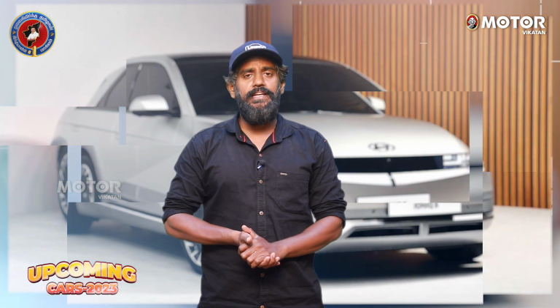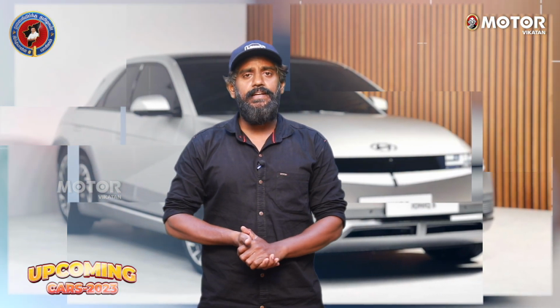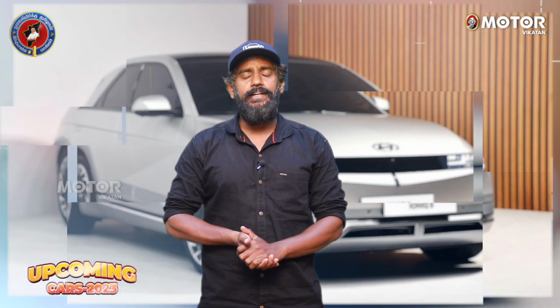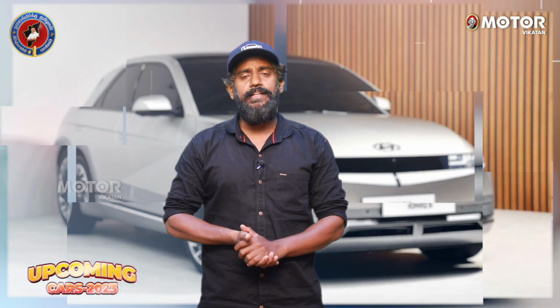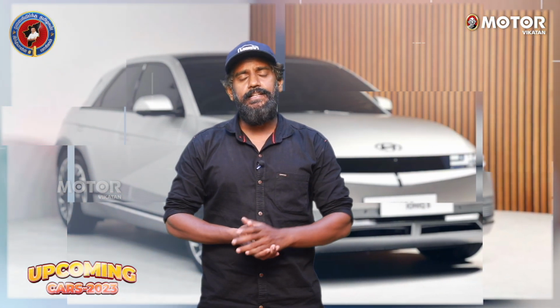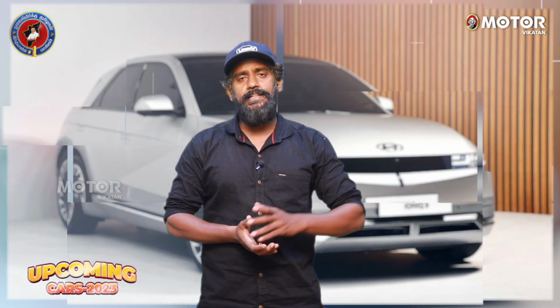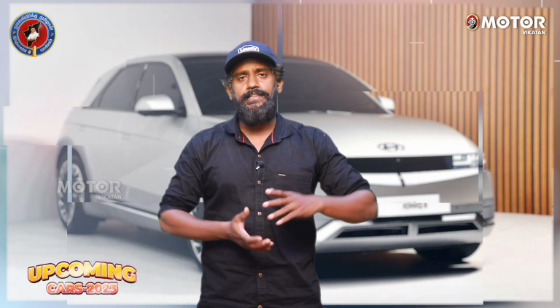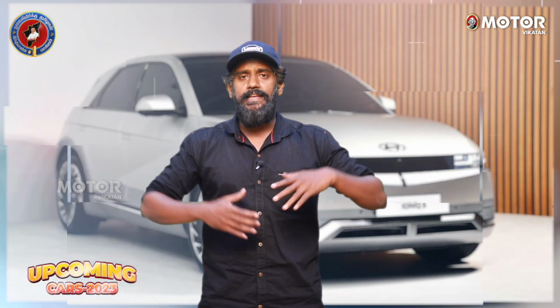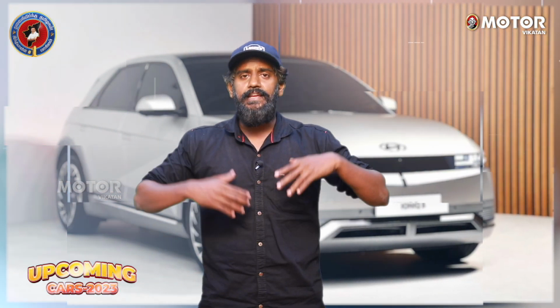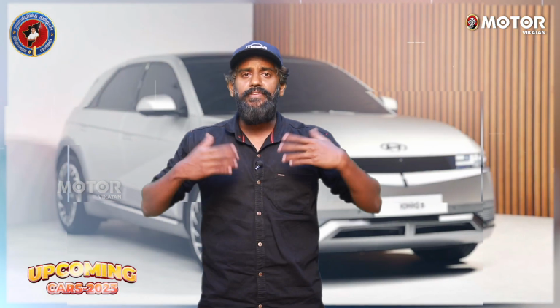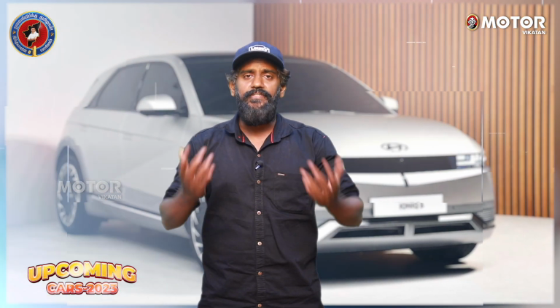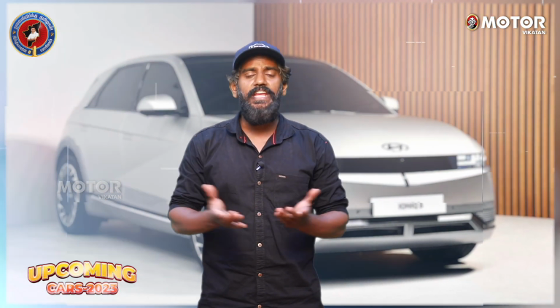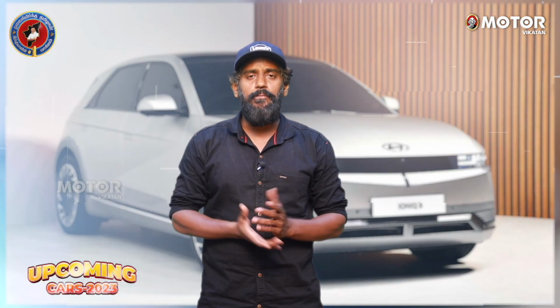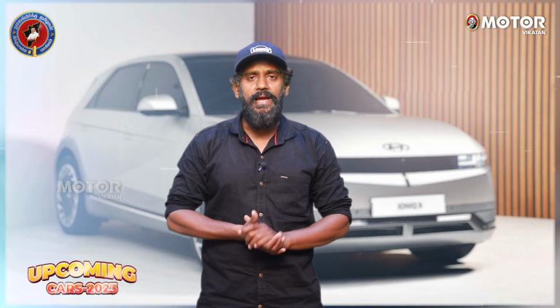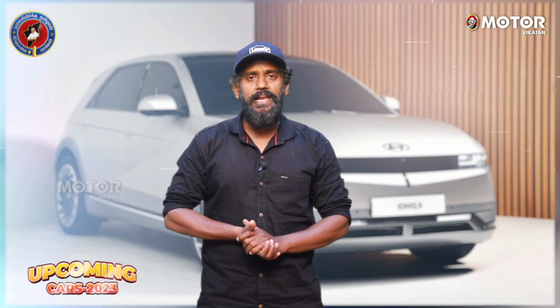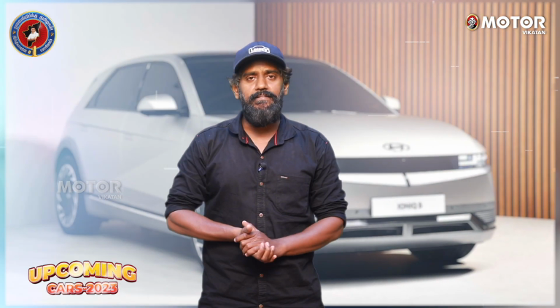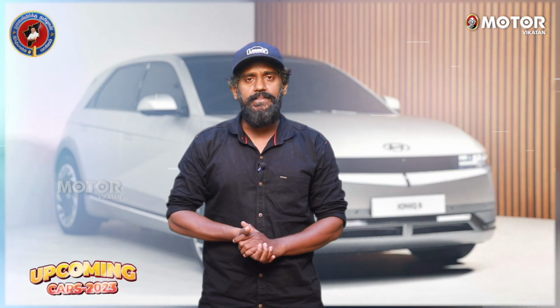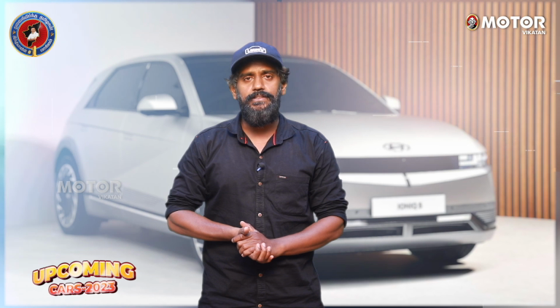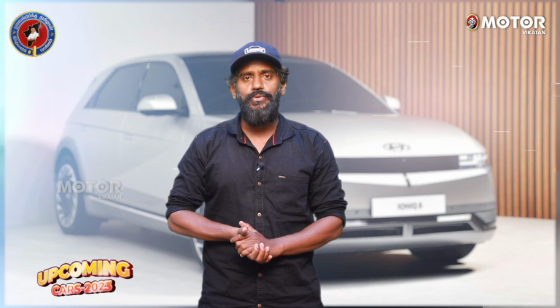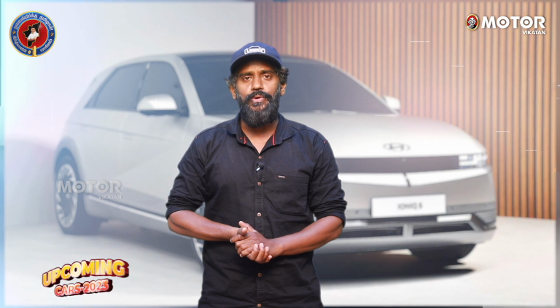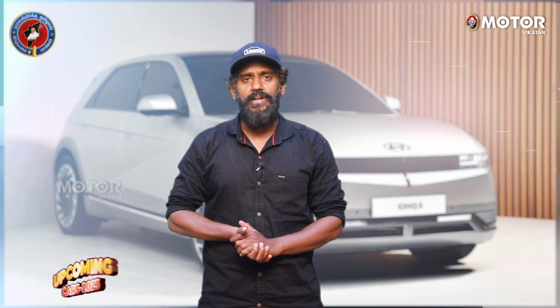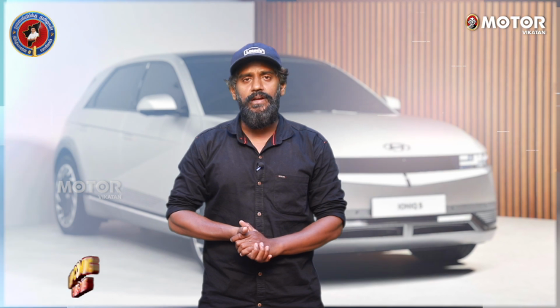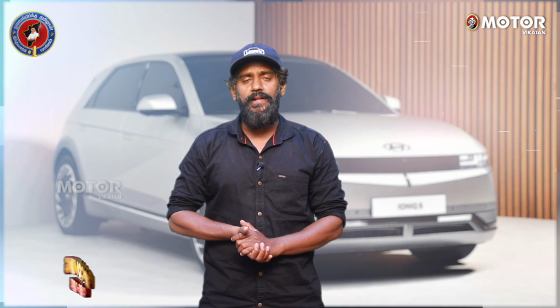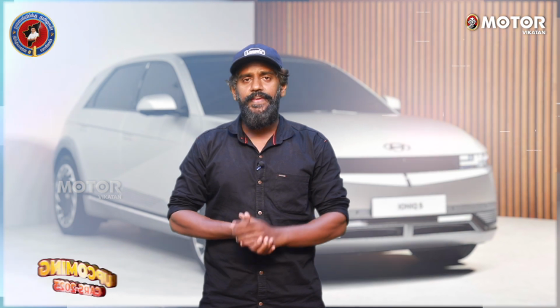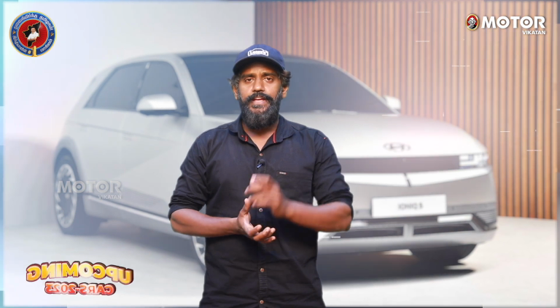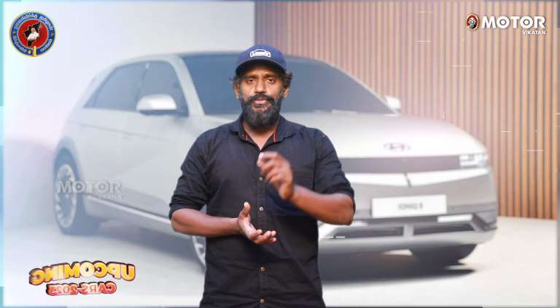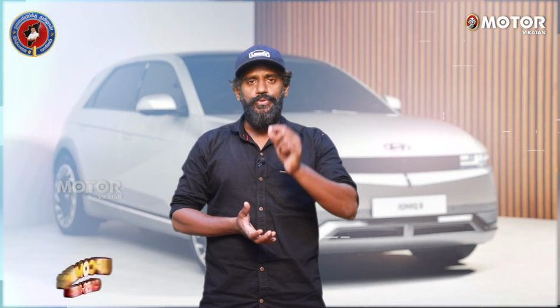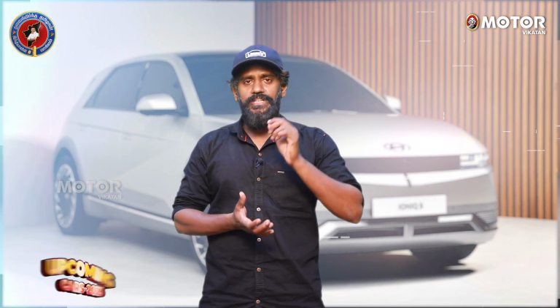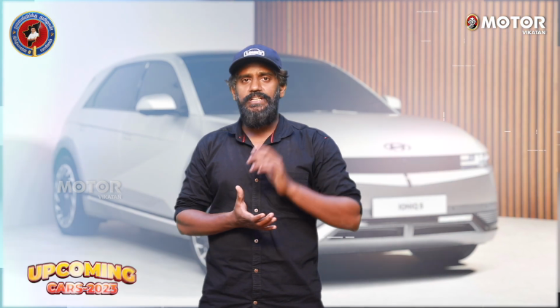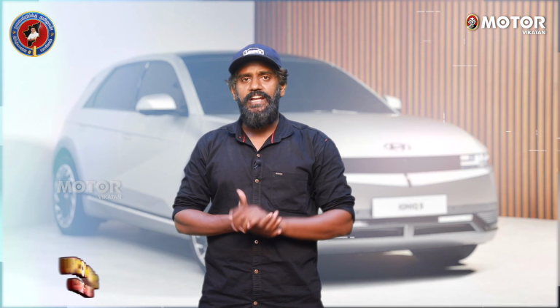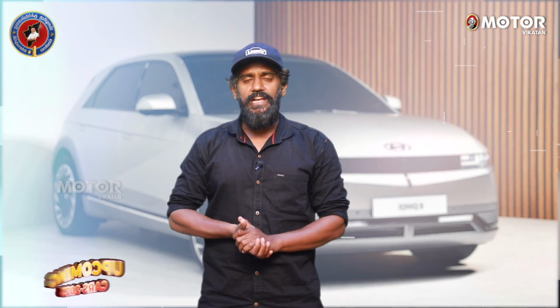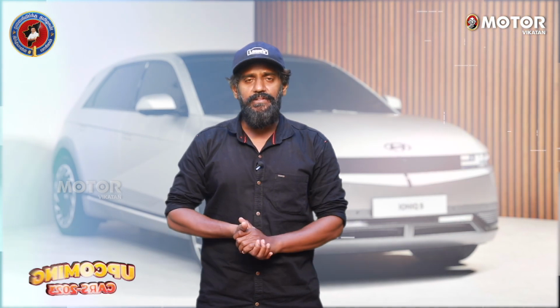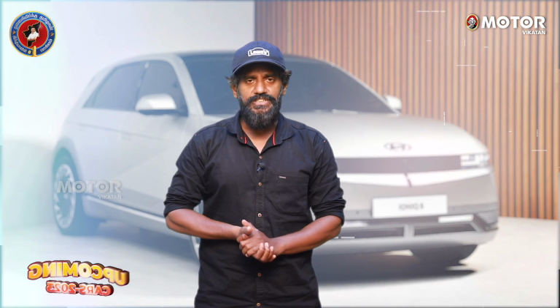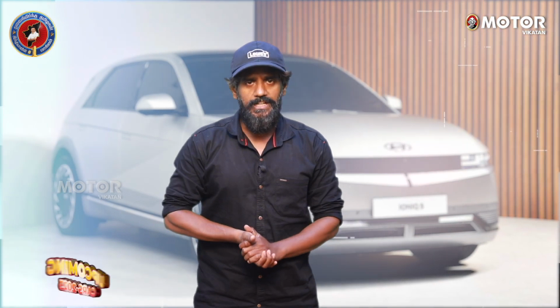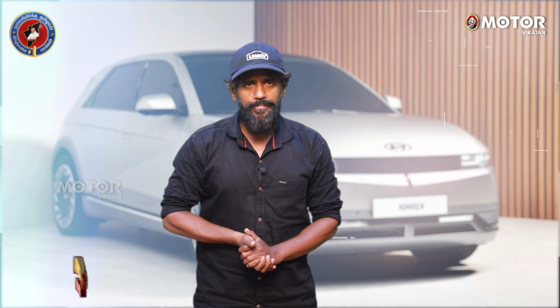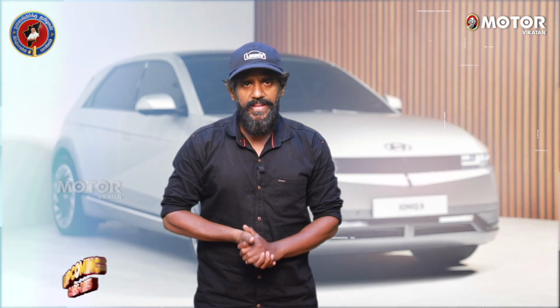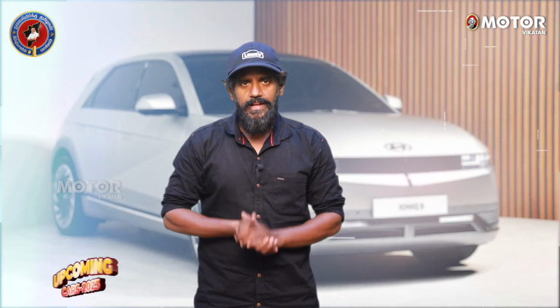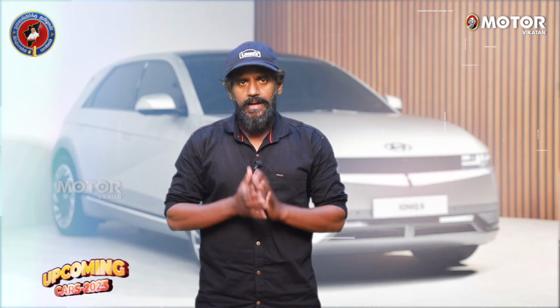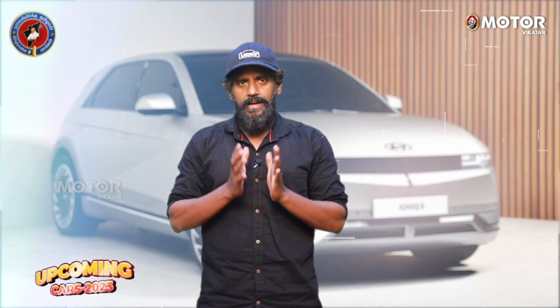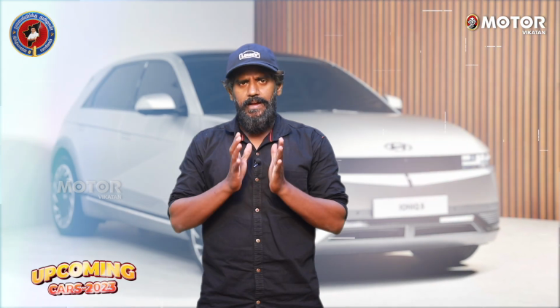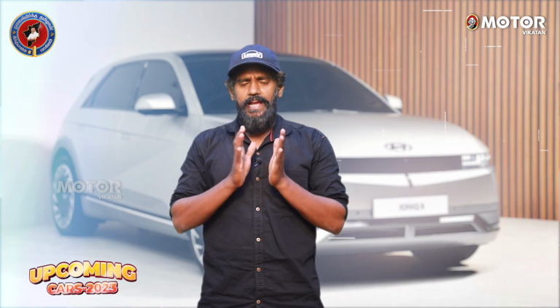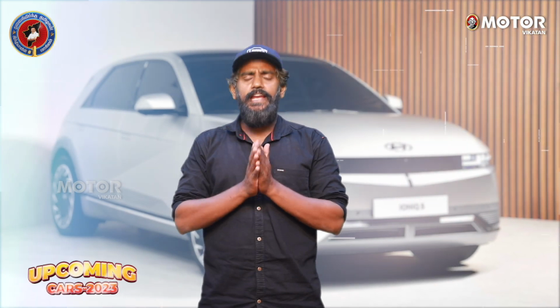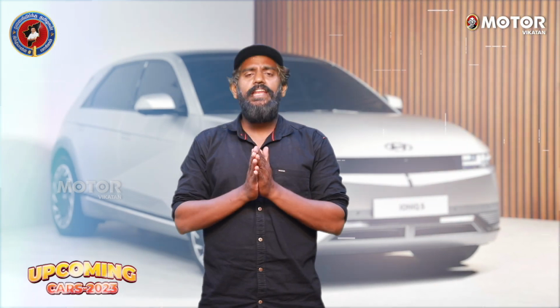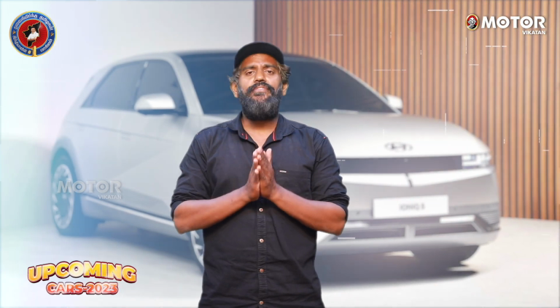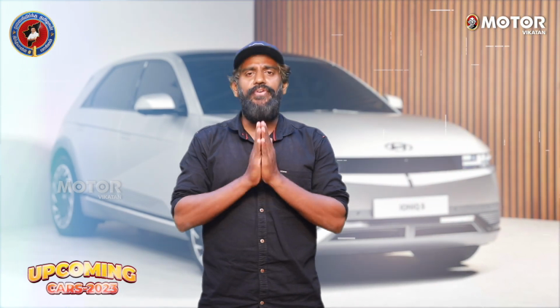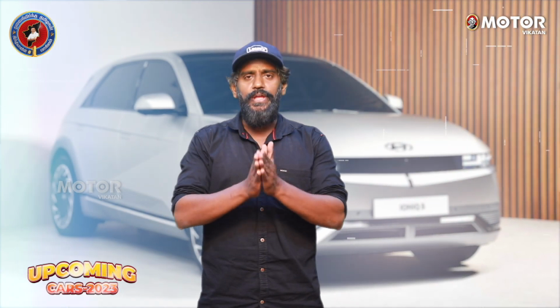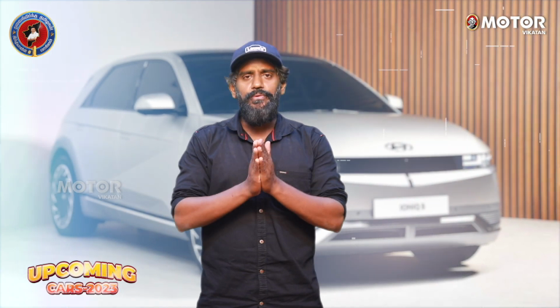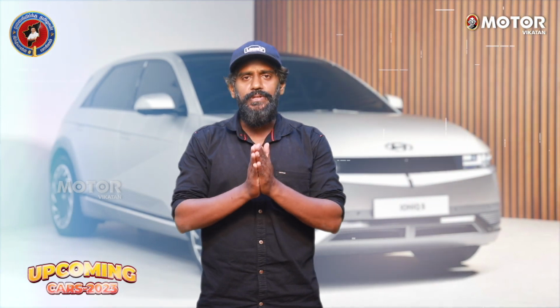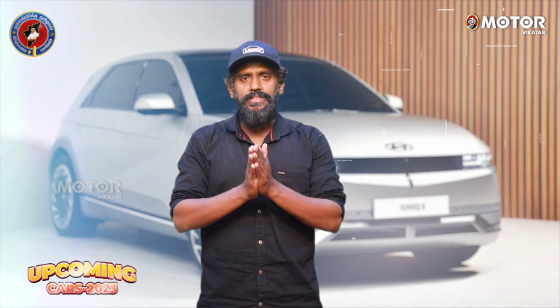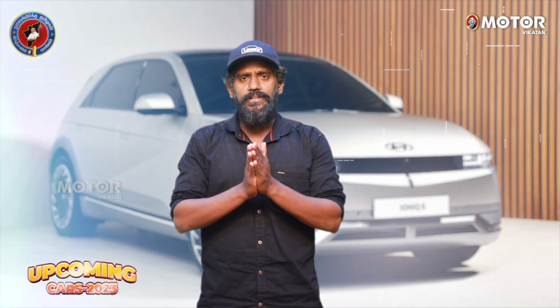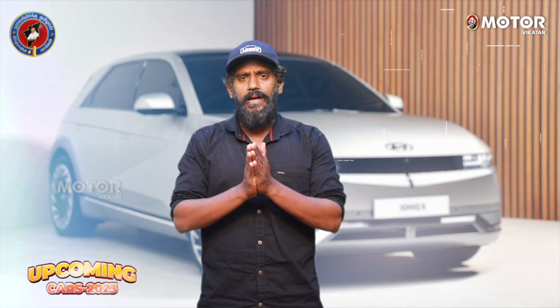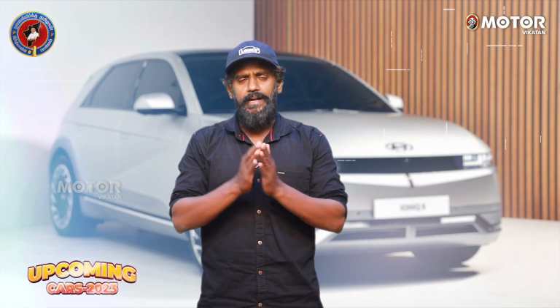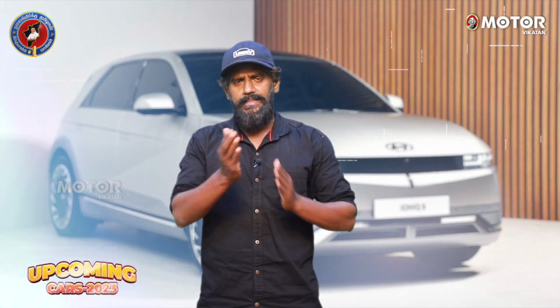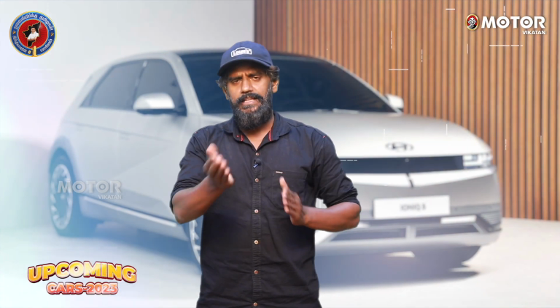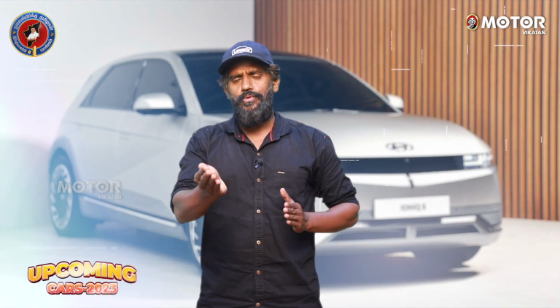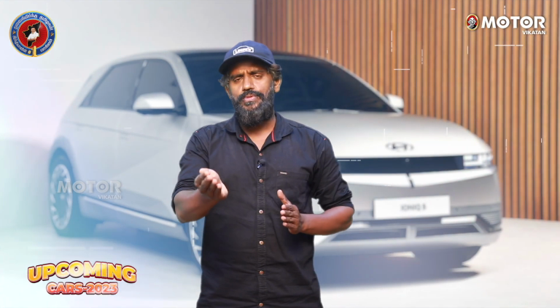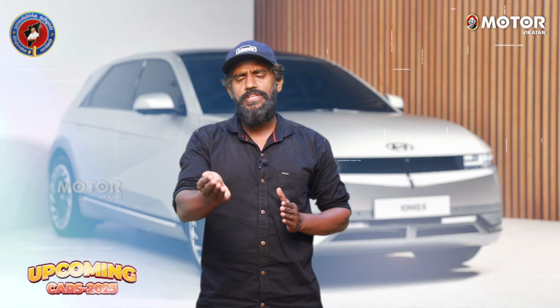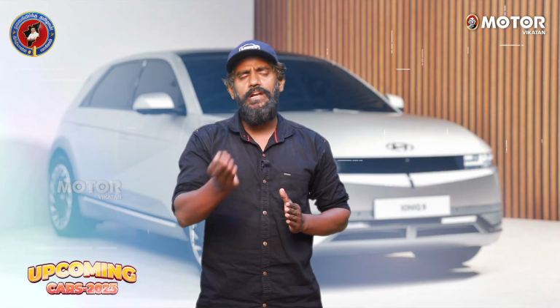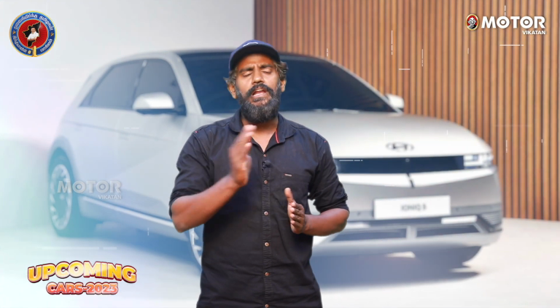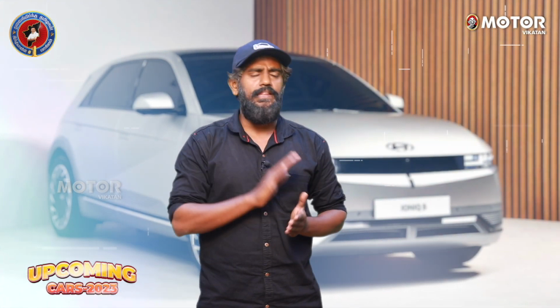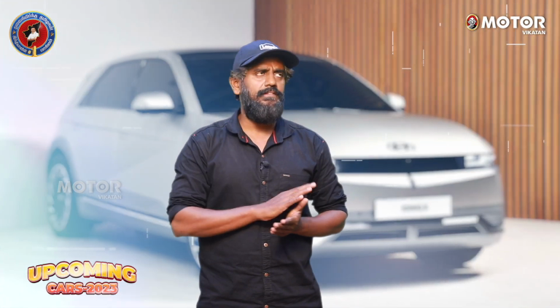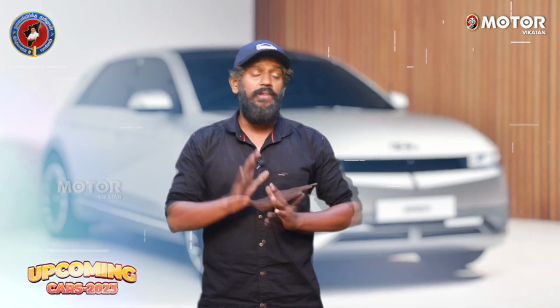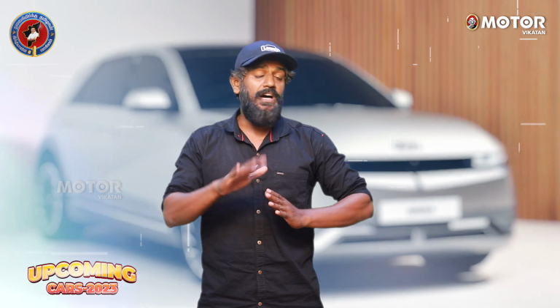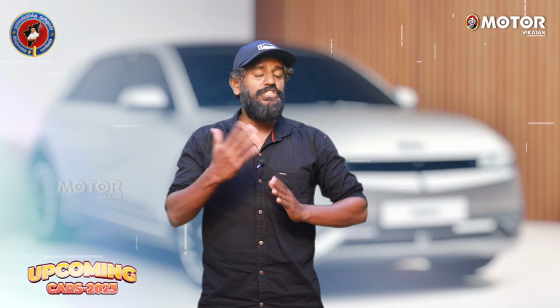IONIQ 5 has a big battery. We will be able to see it launching in March.